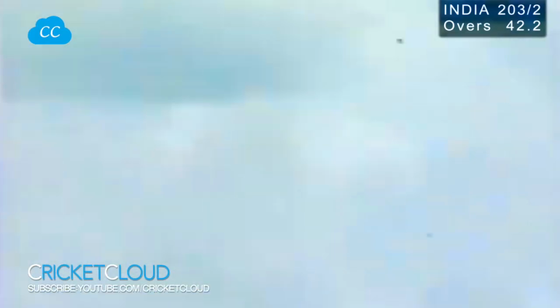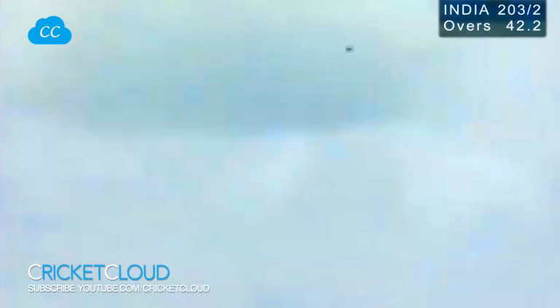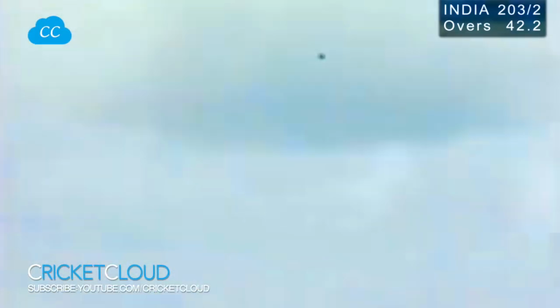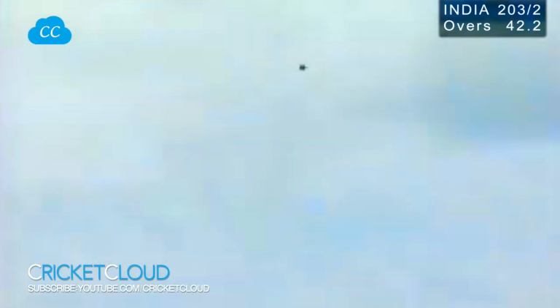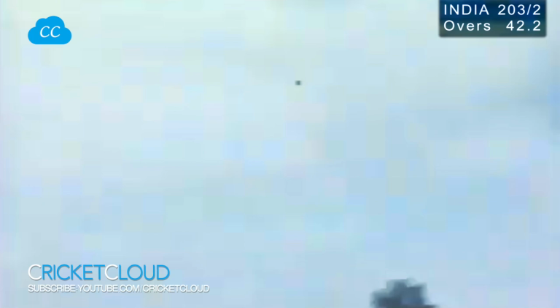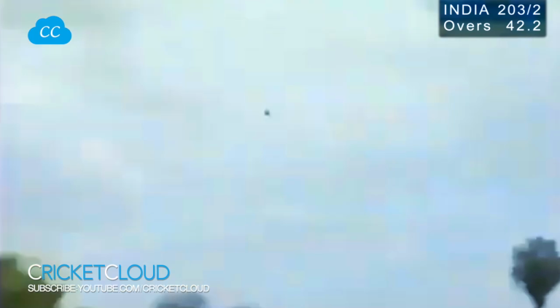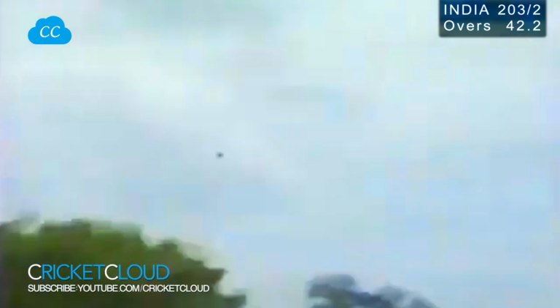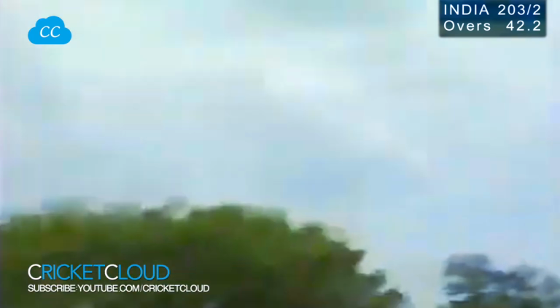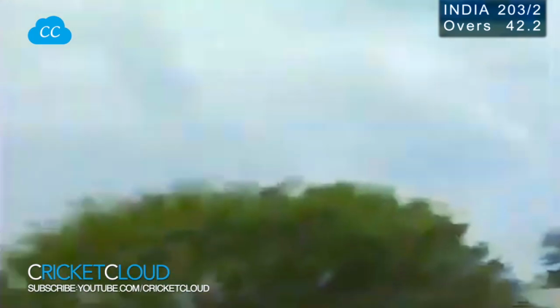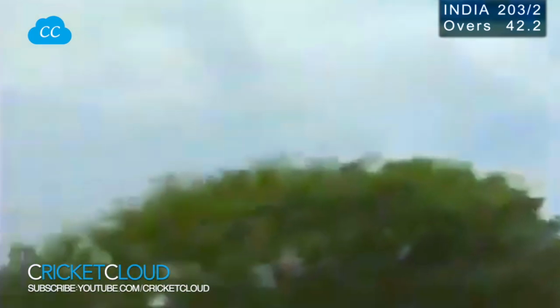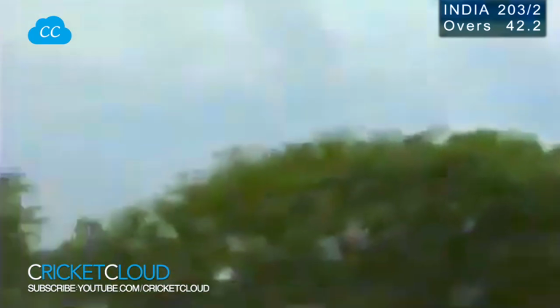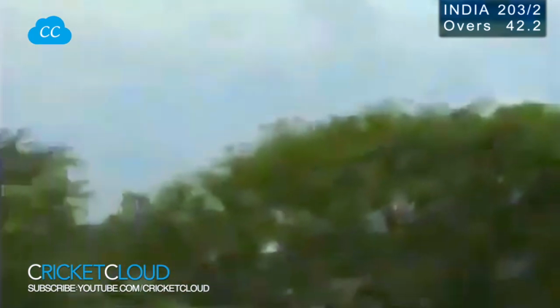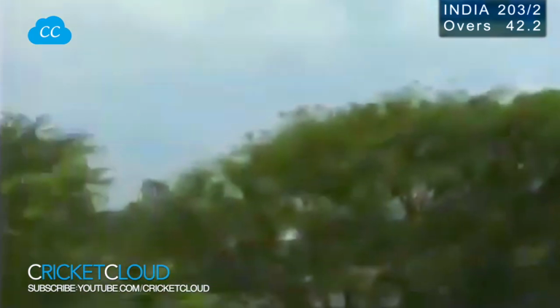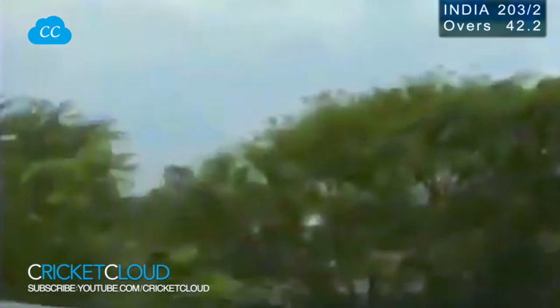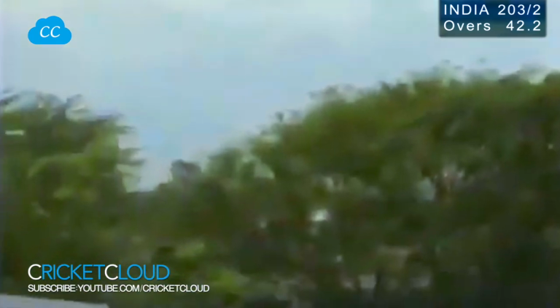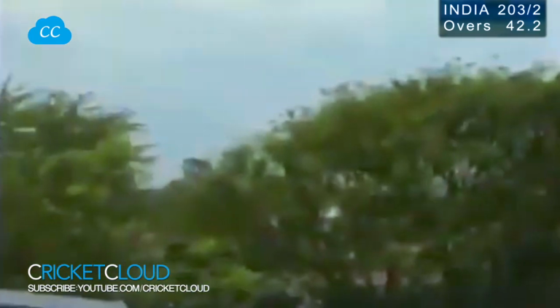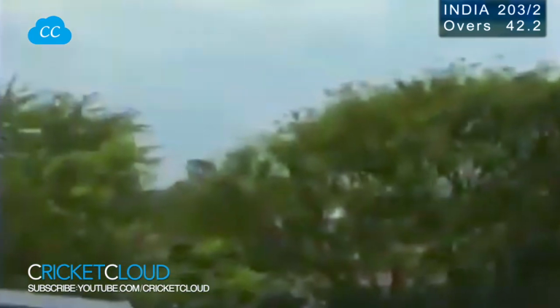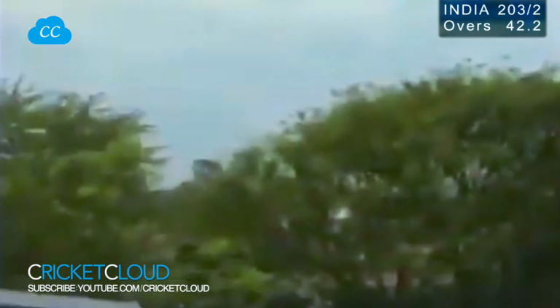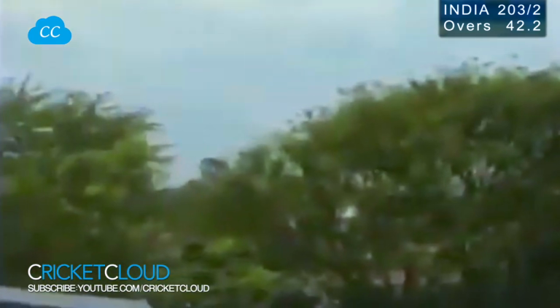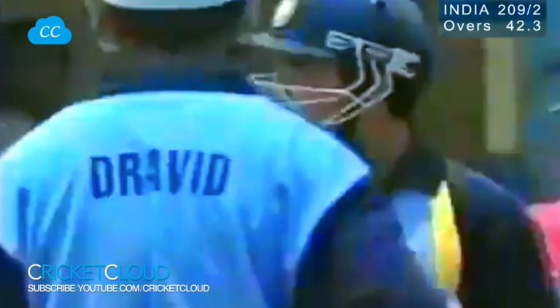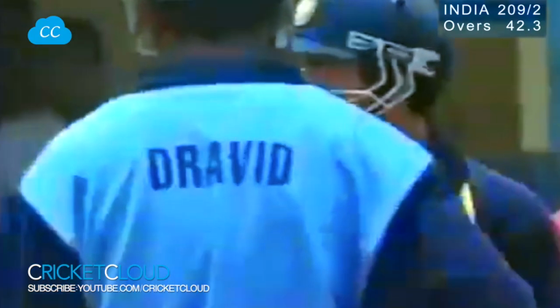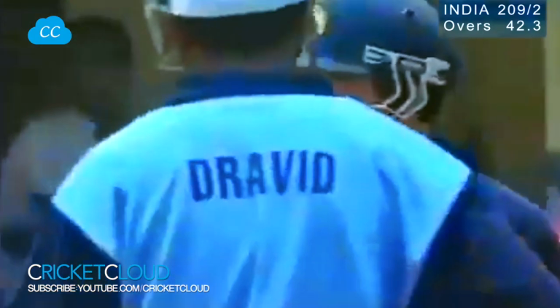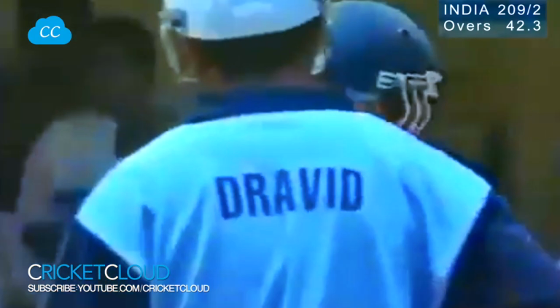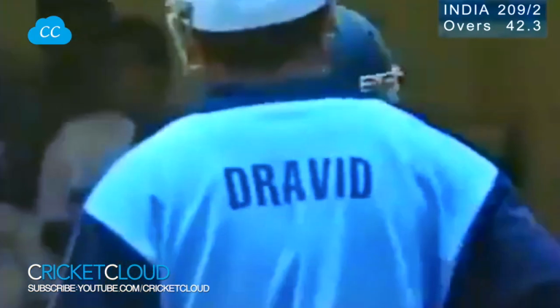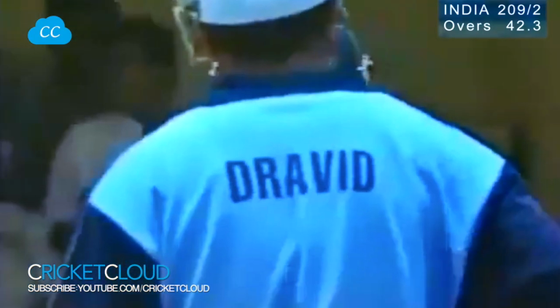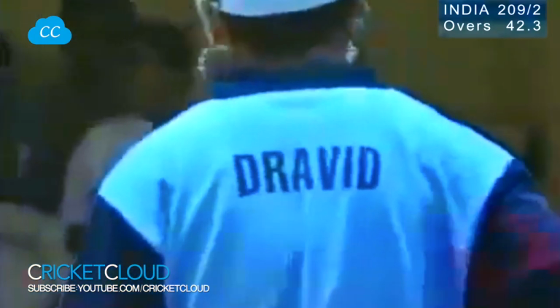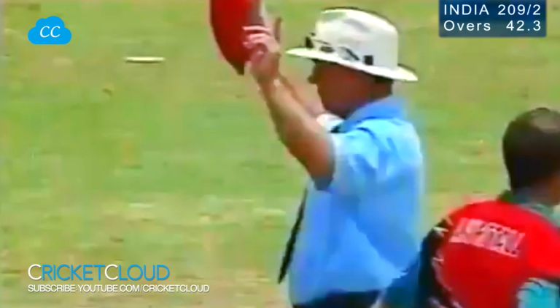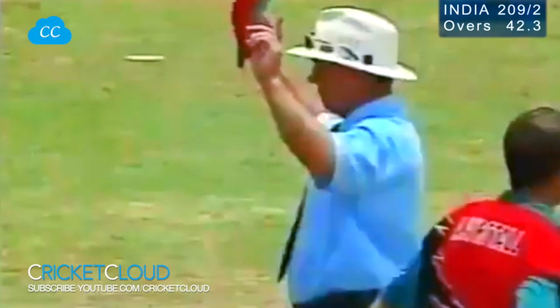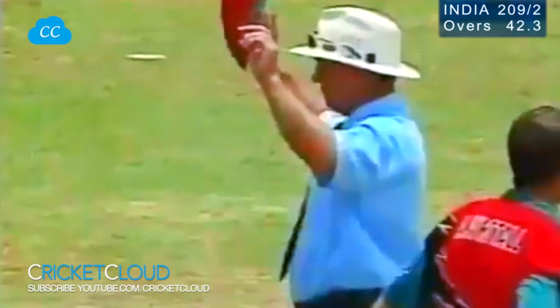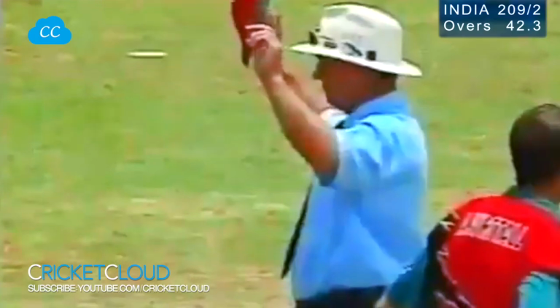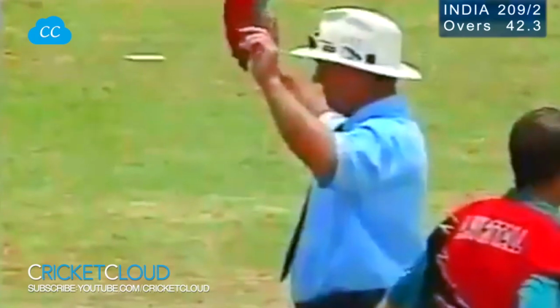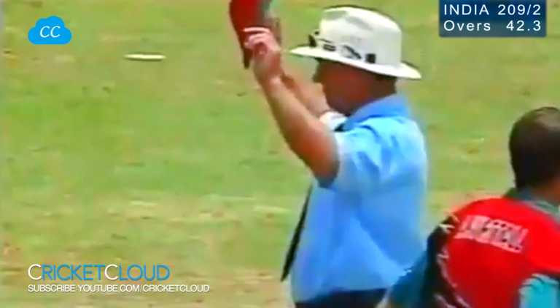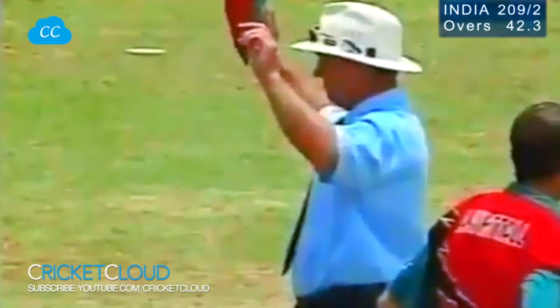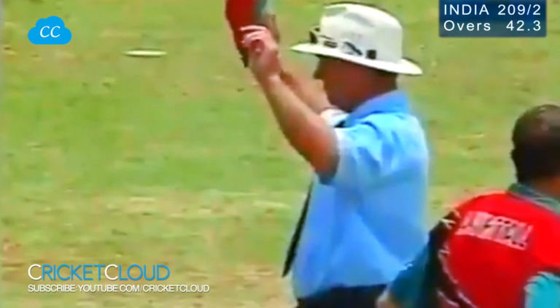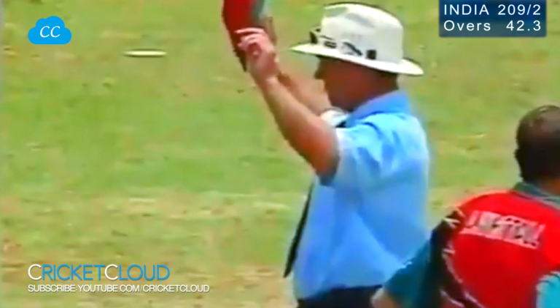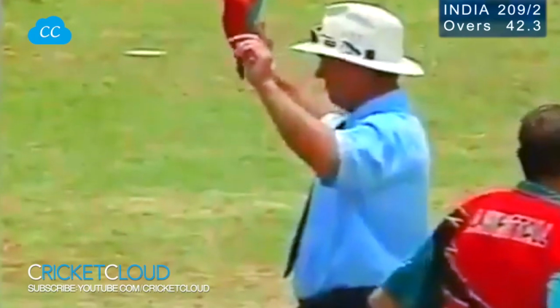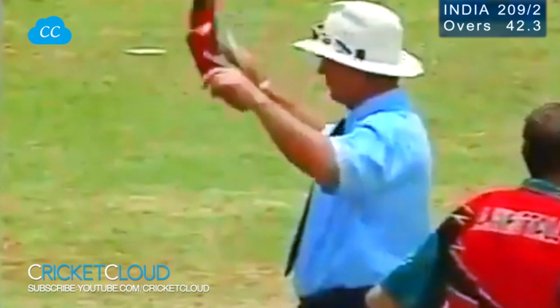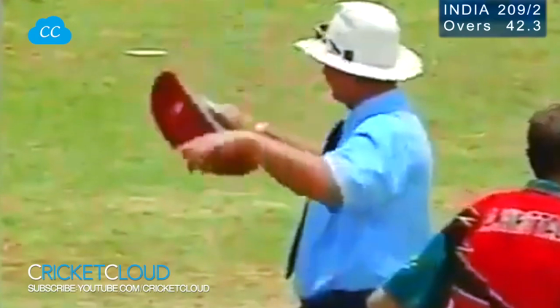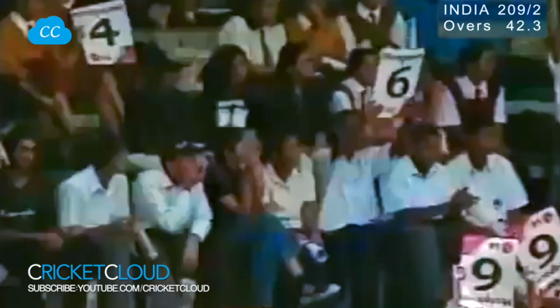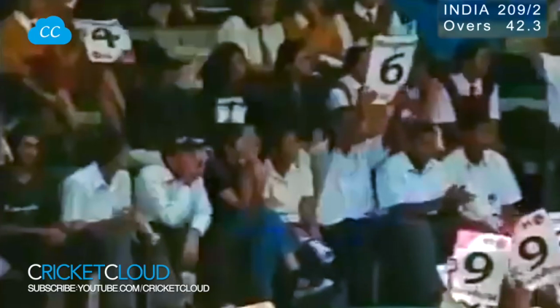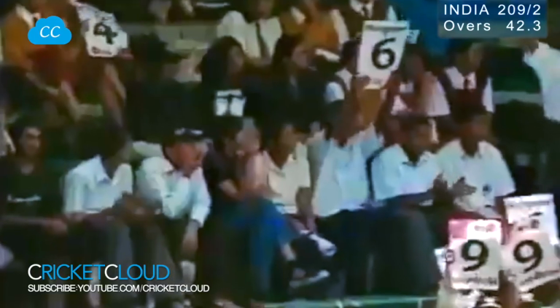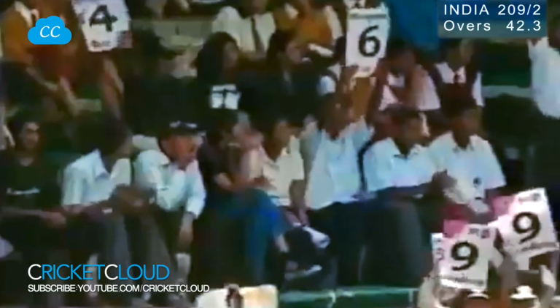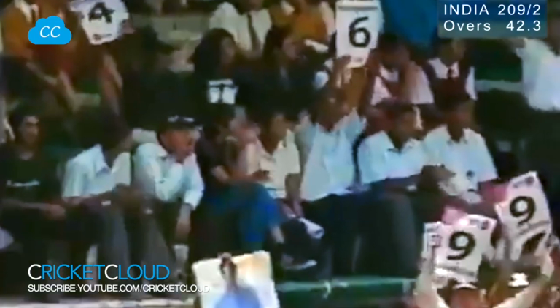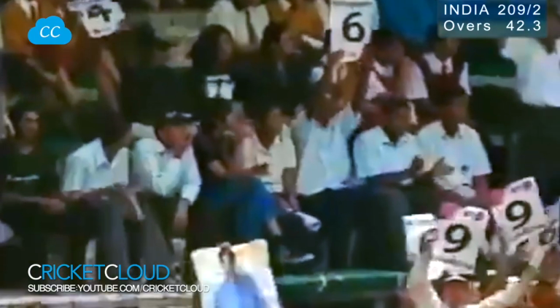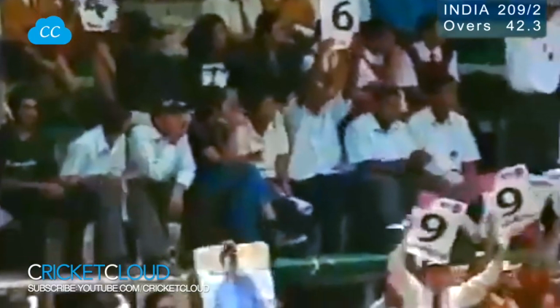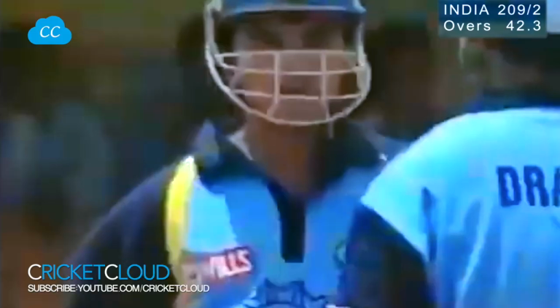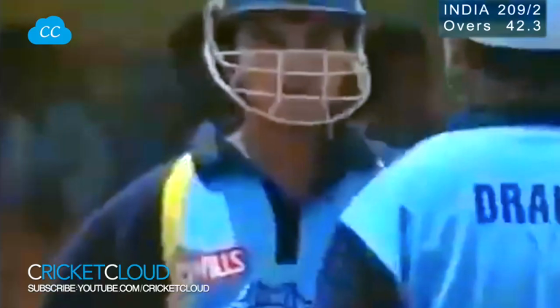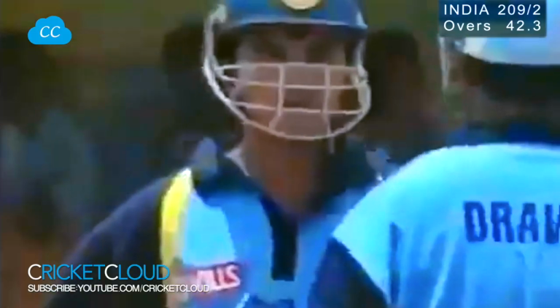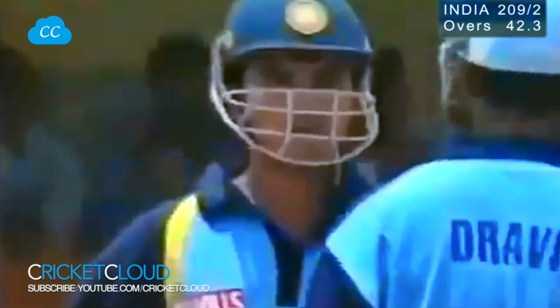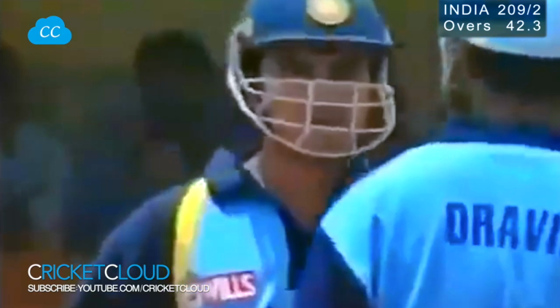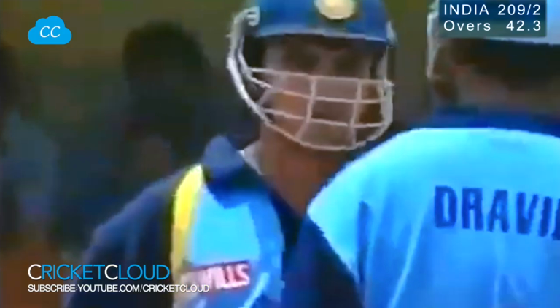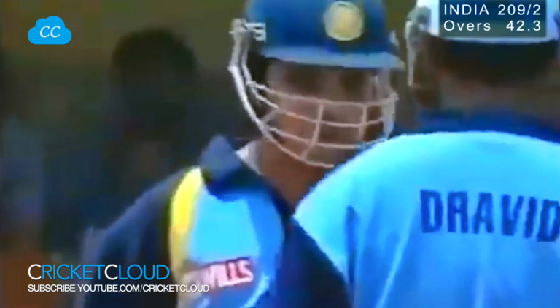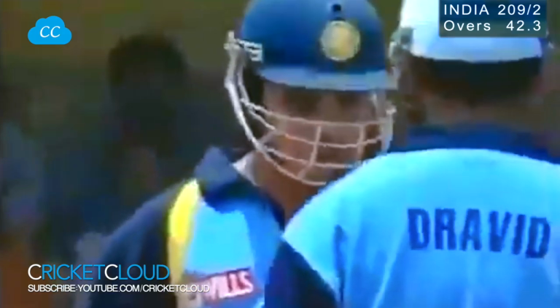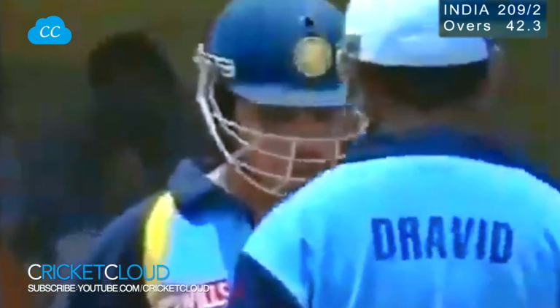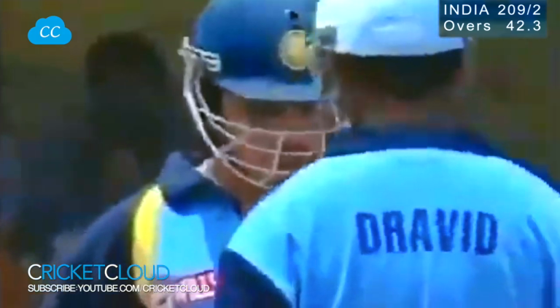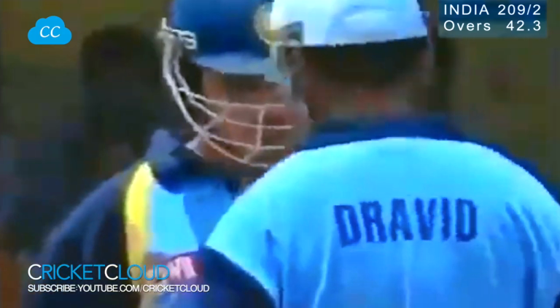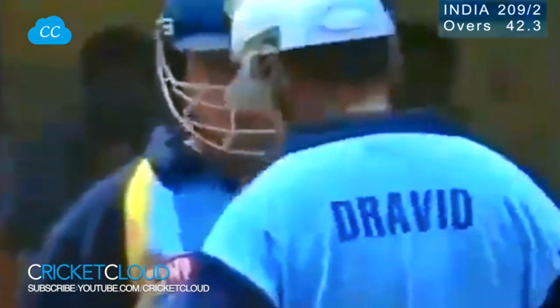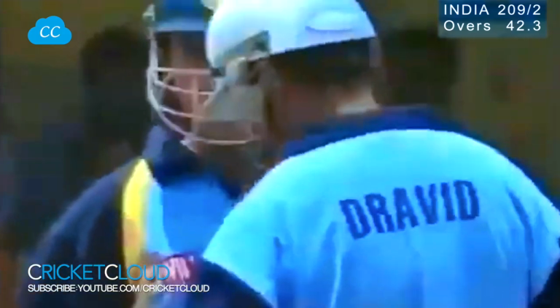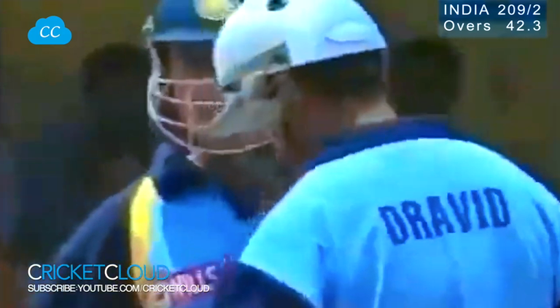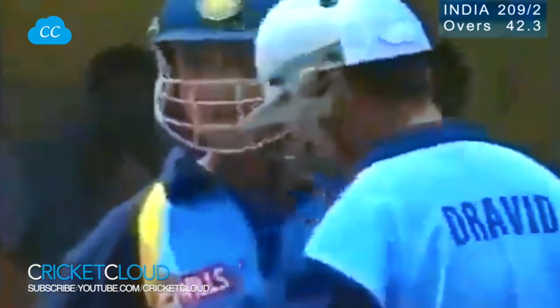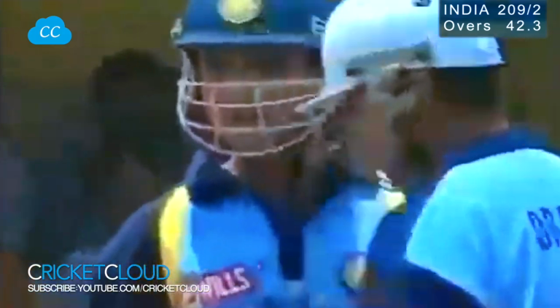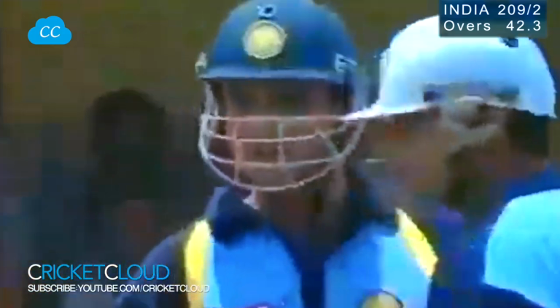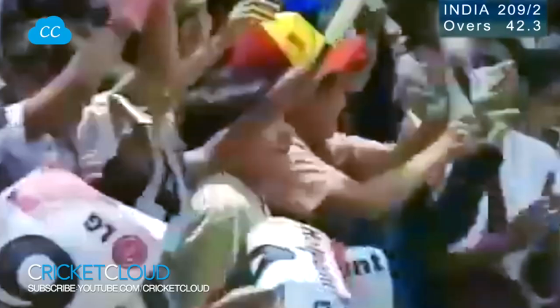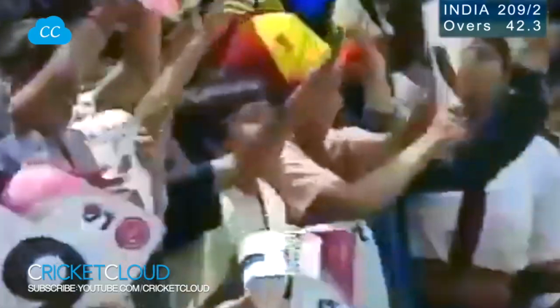This is a big one. No luck about this one. This is into the stands.